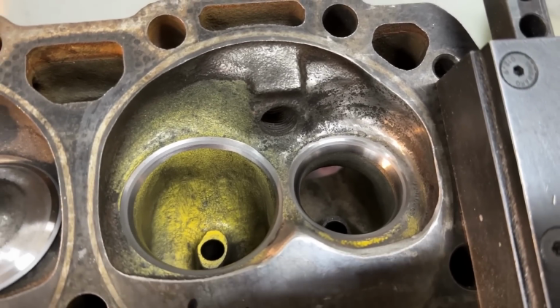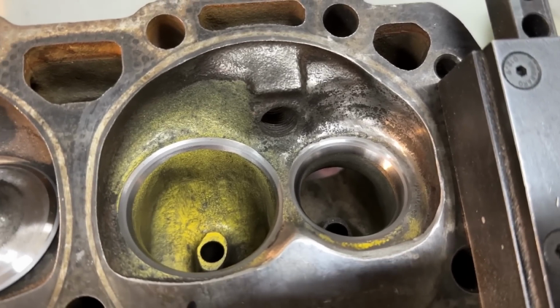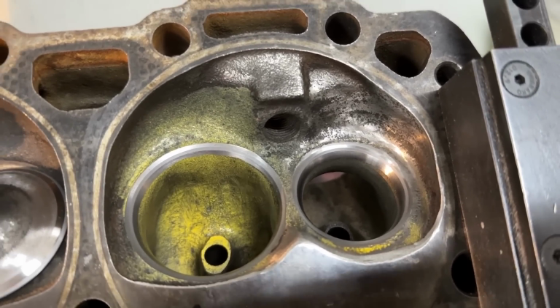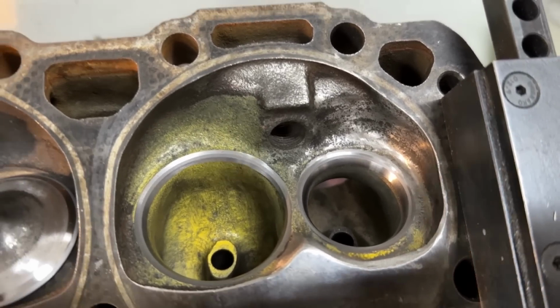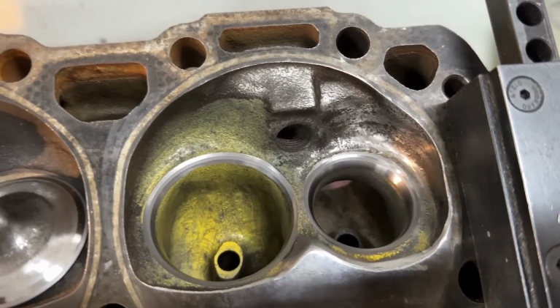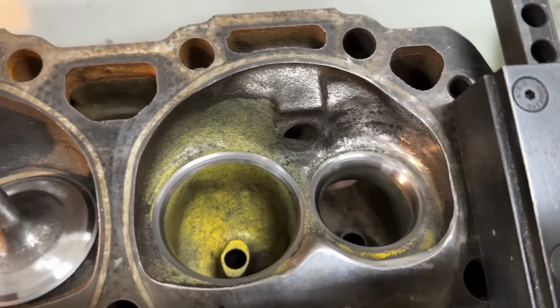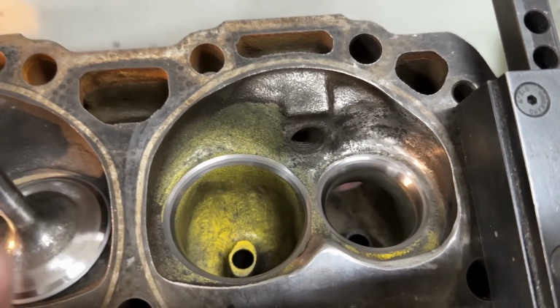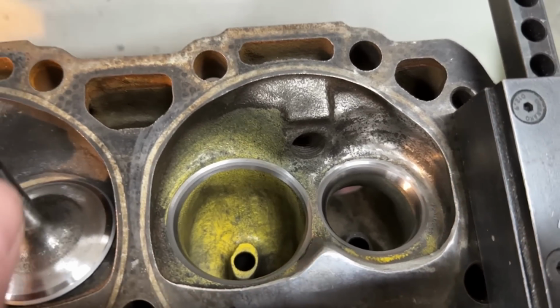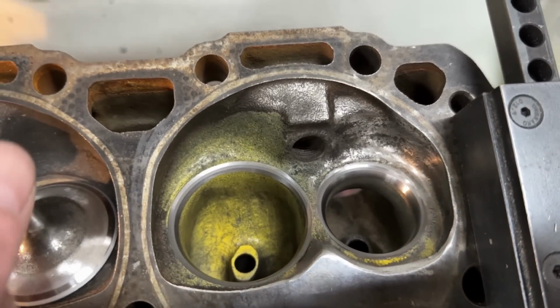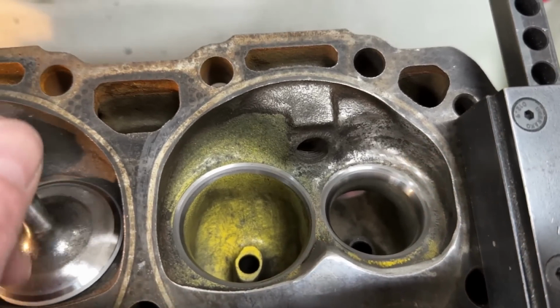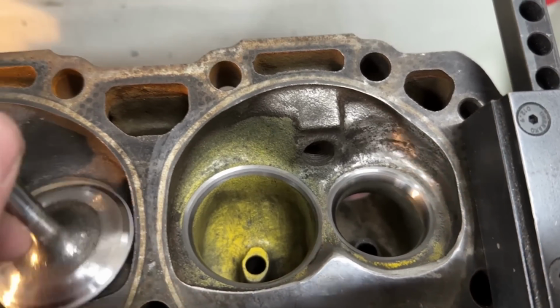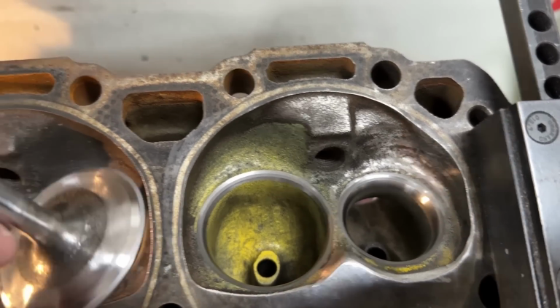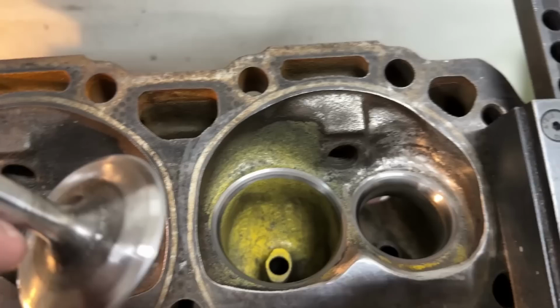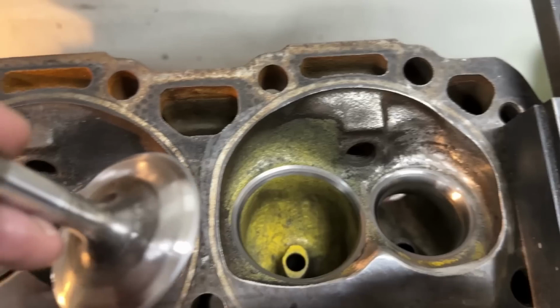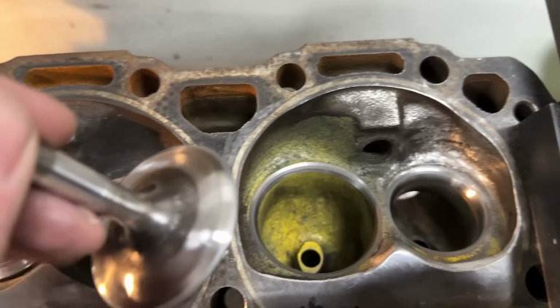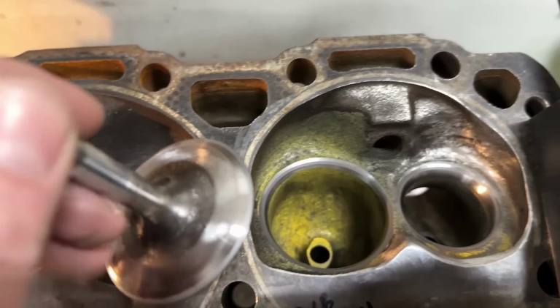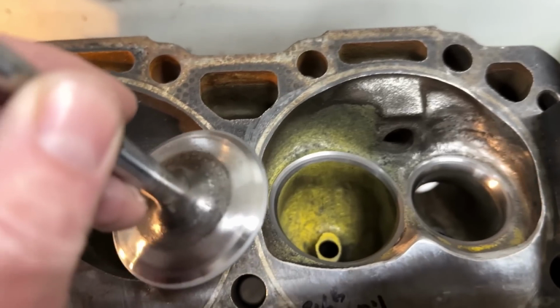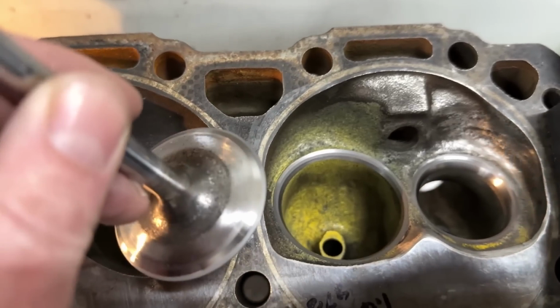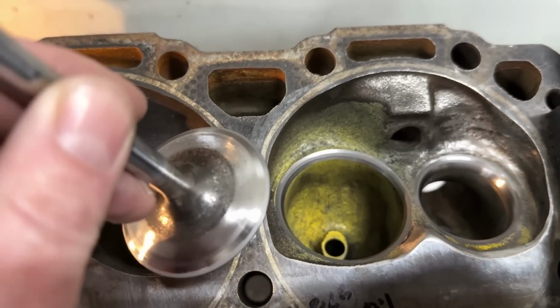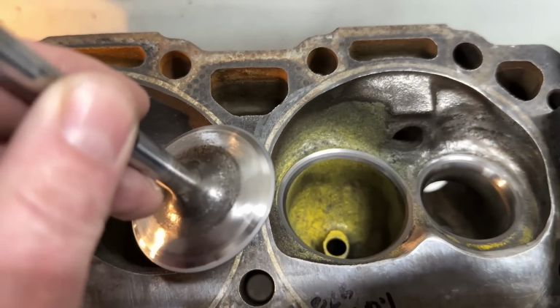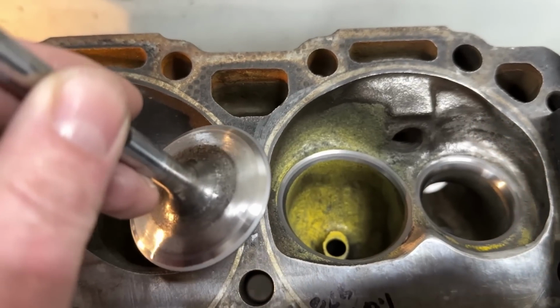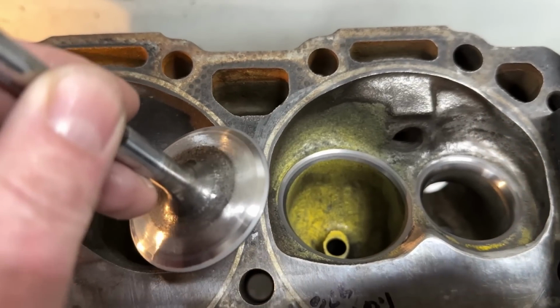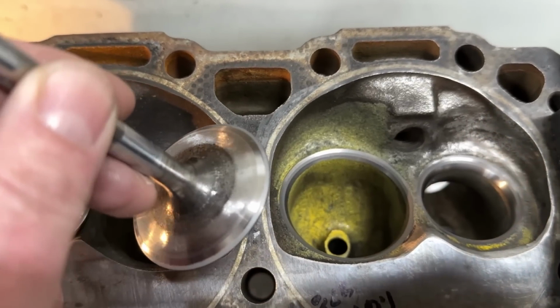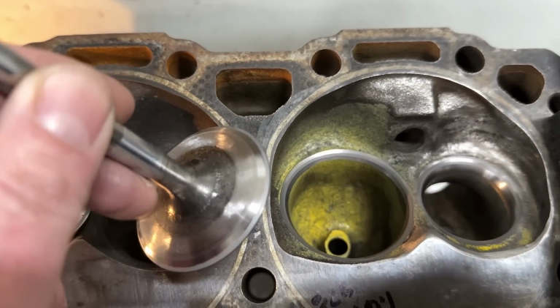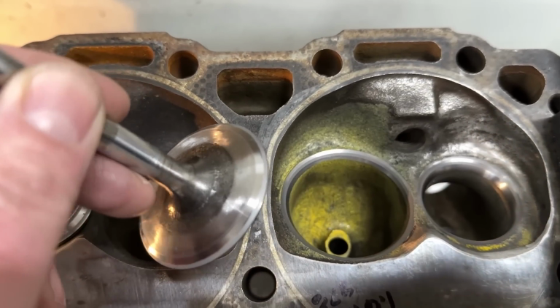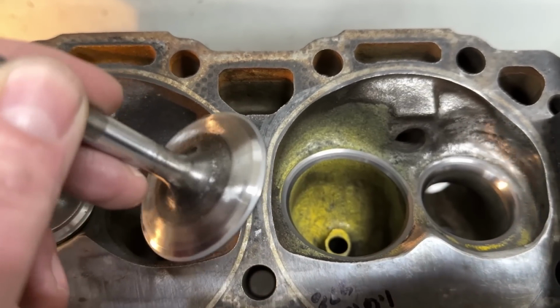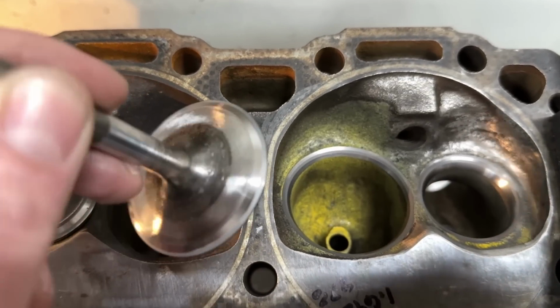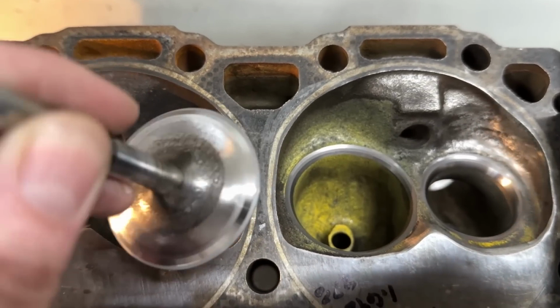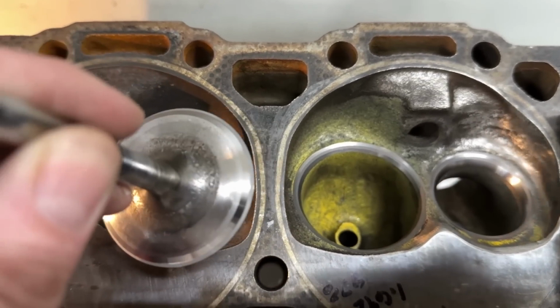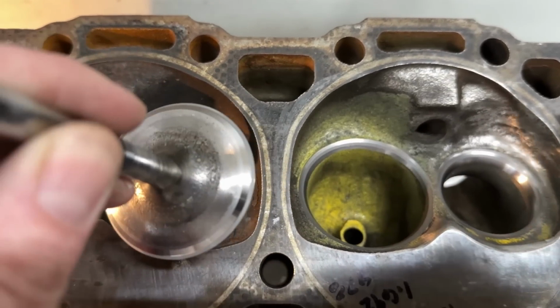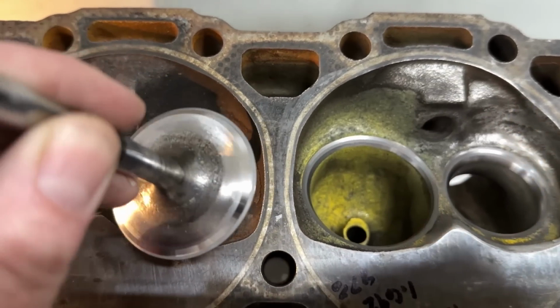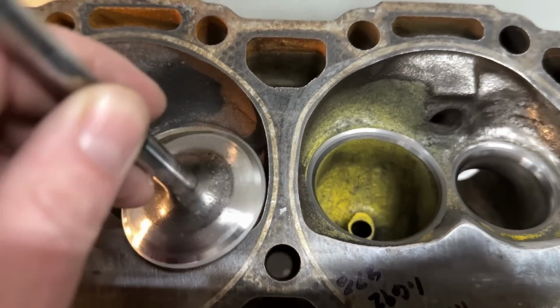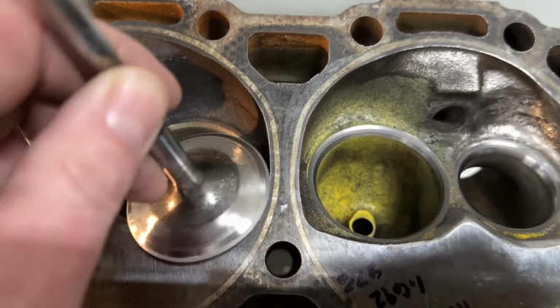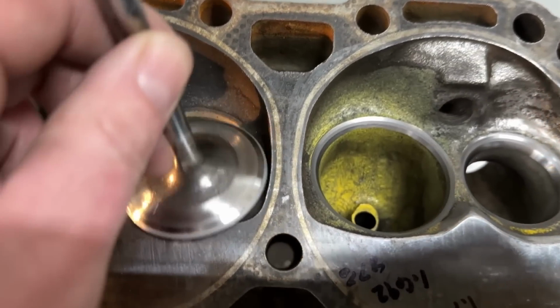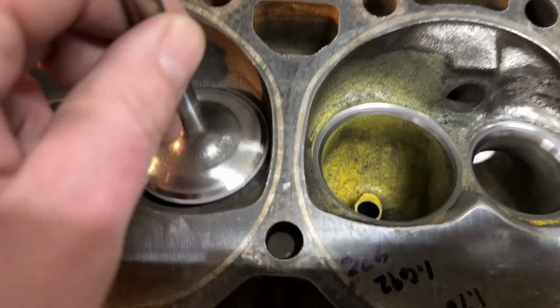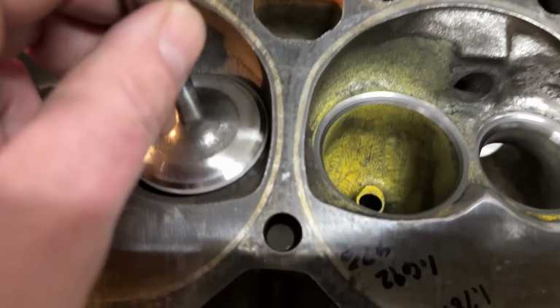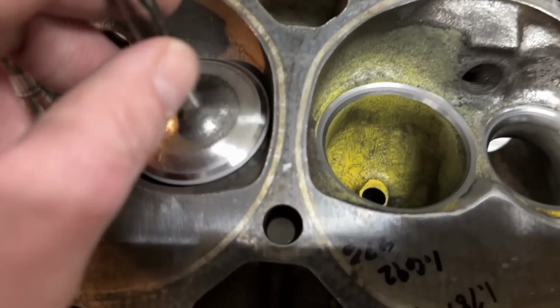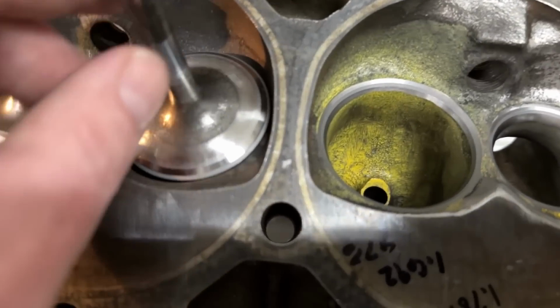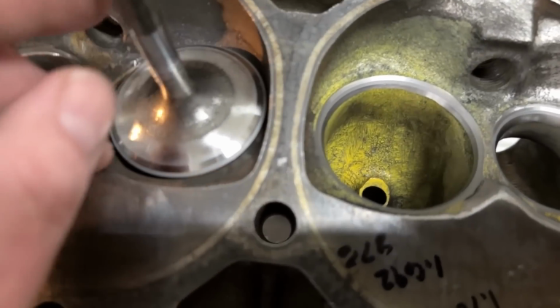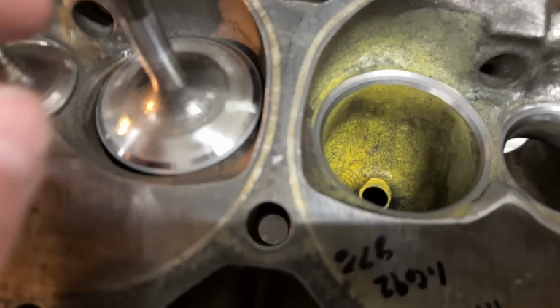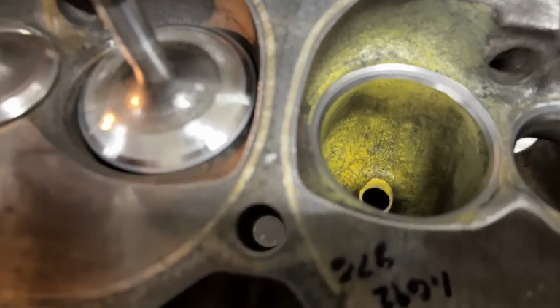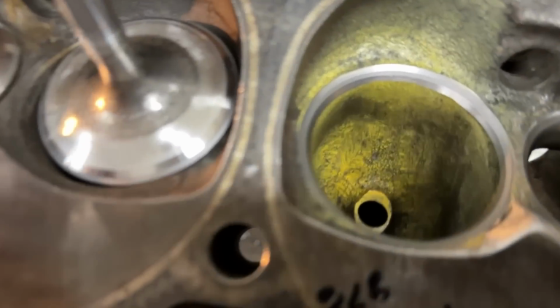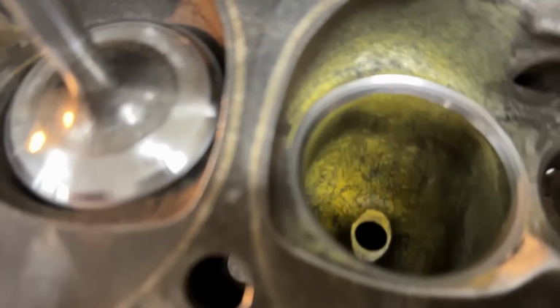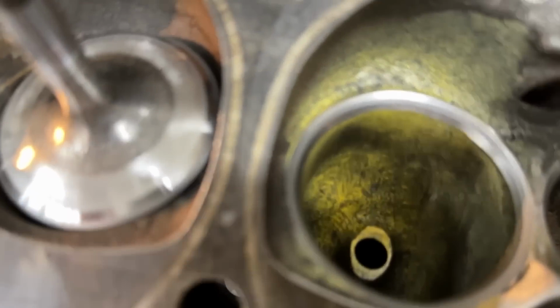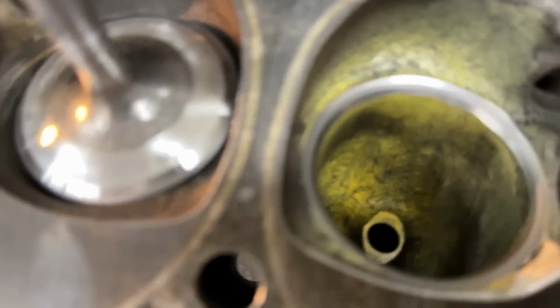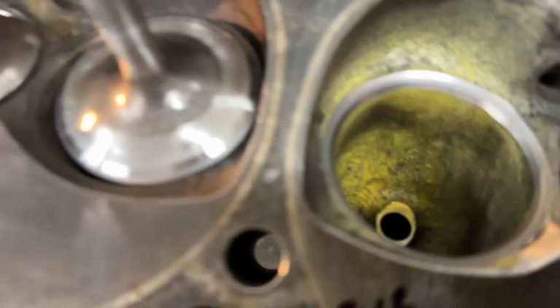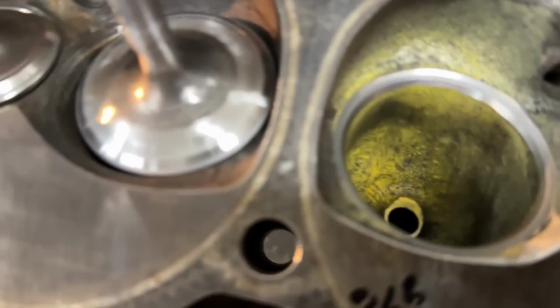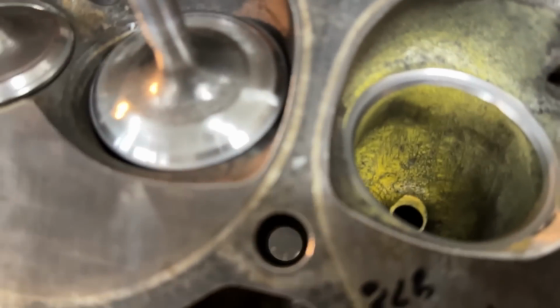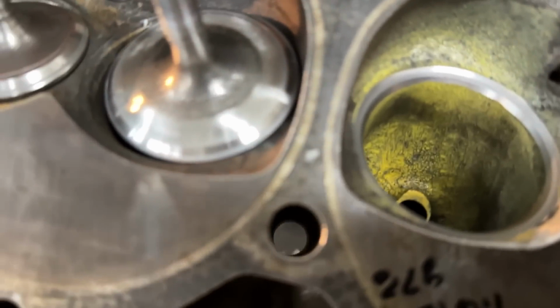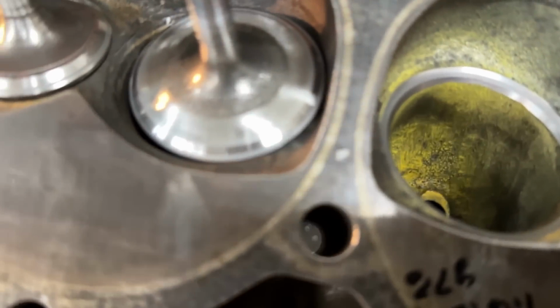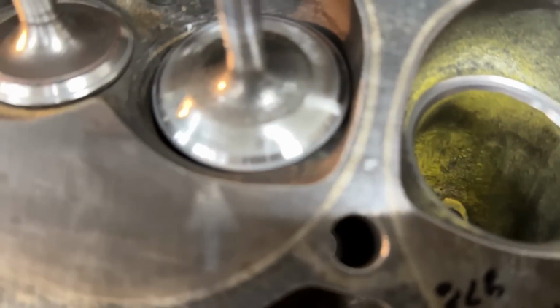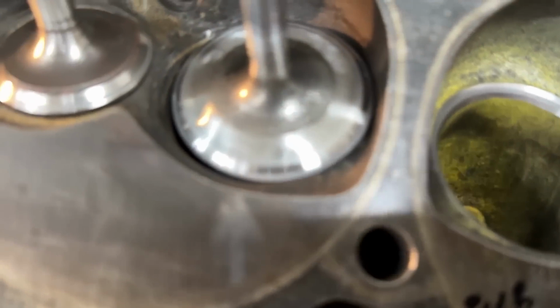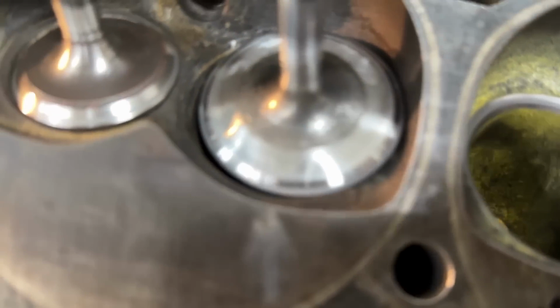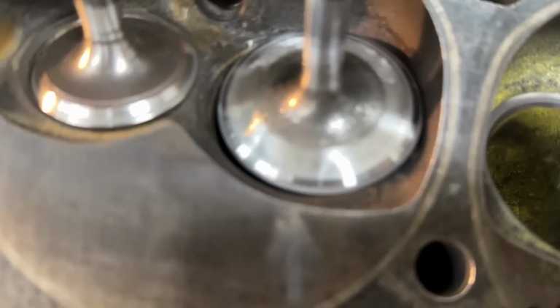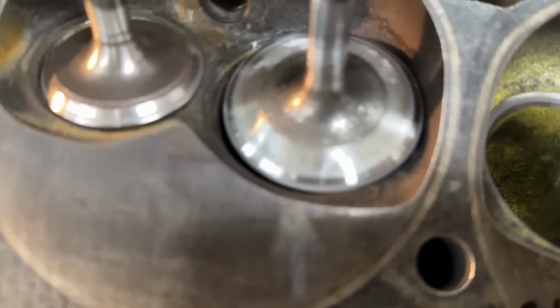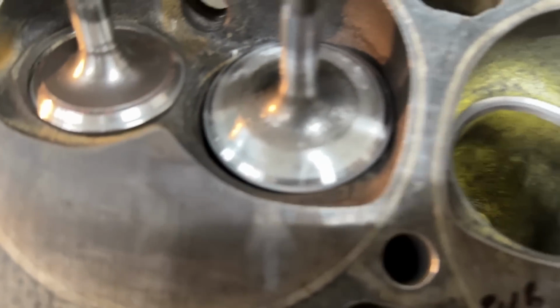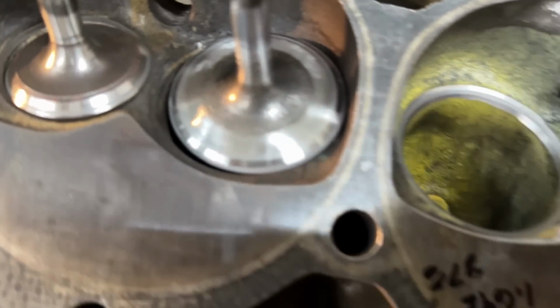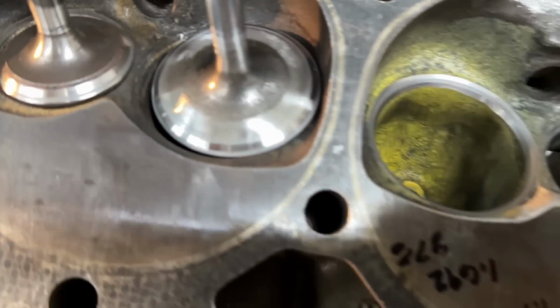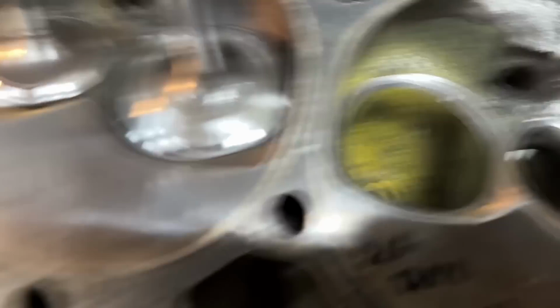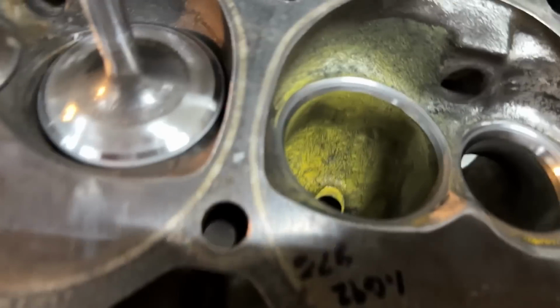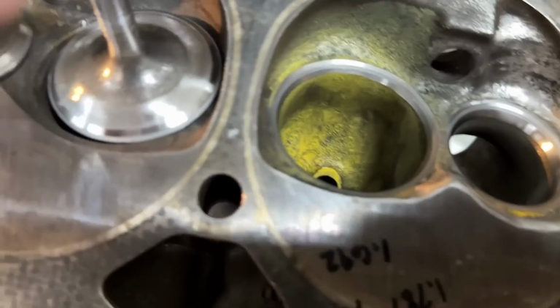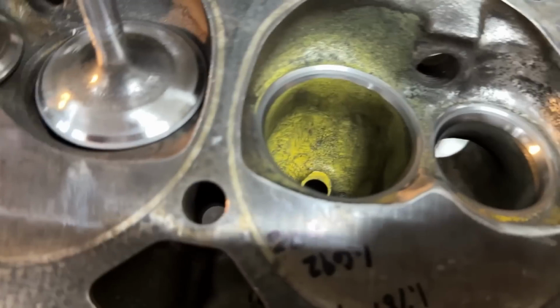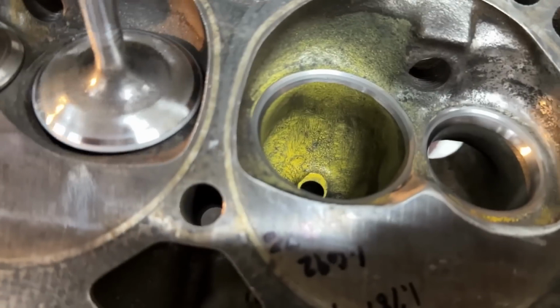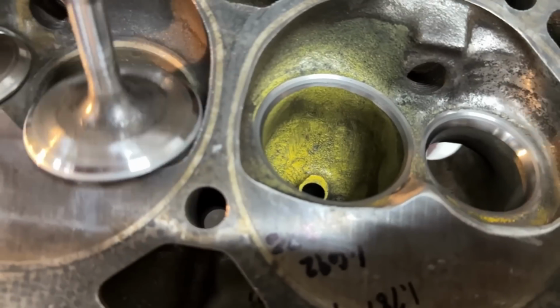Valve sizes didn't change. This is the intake valve — it's got a back cut on it now.